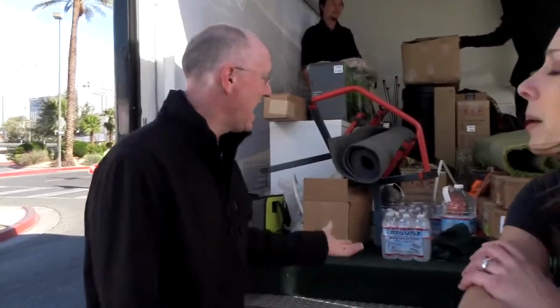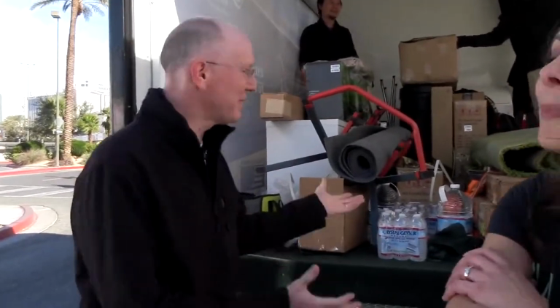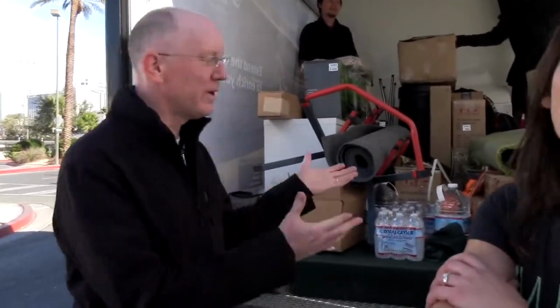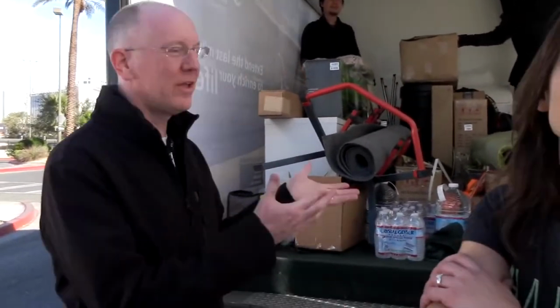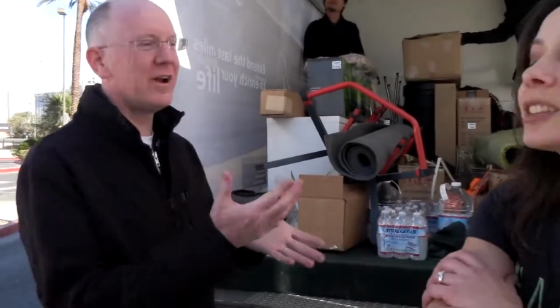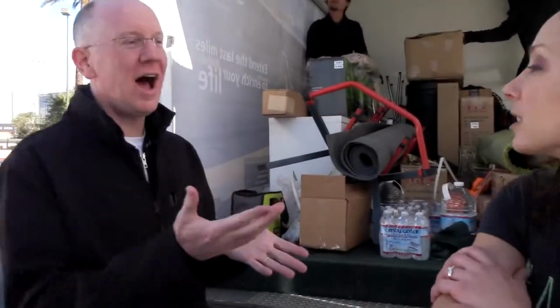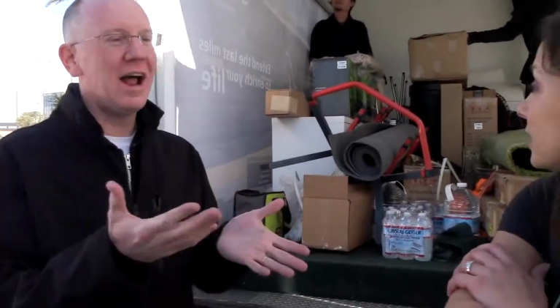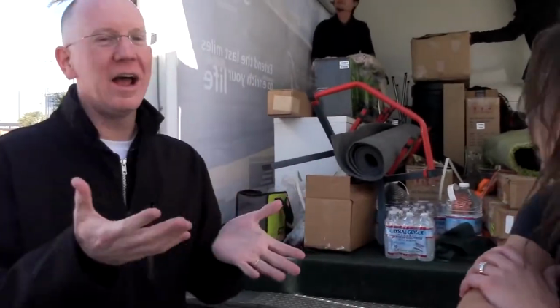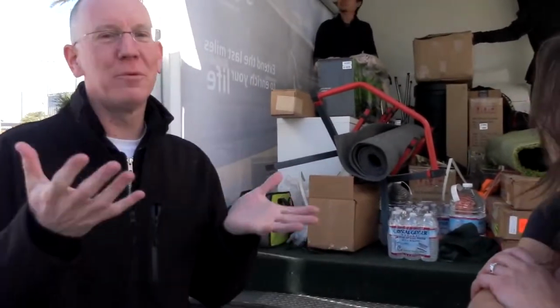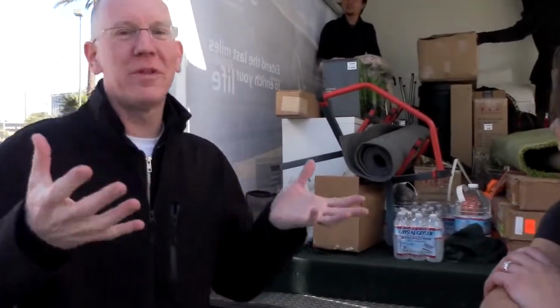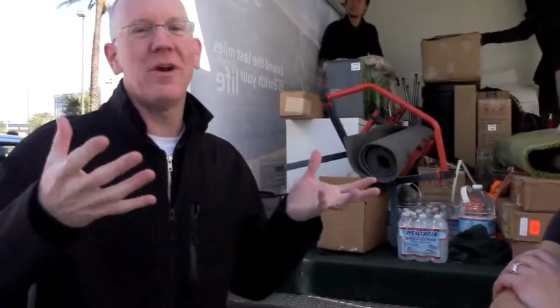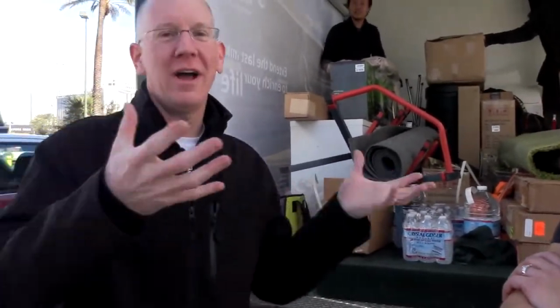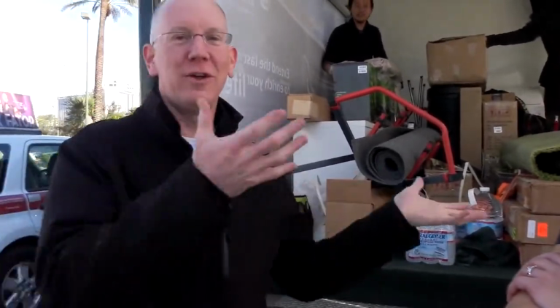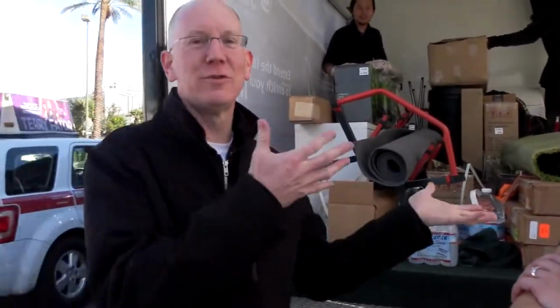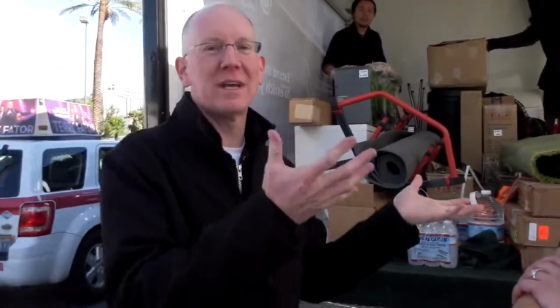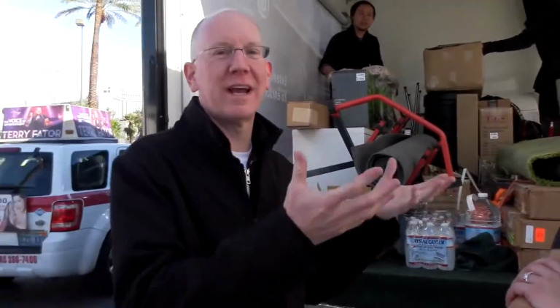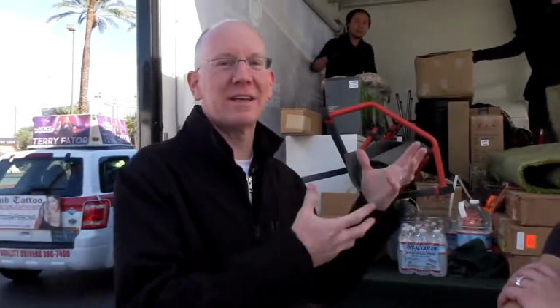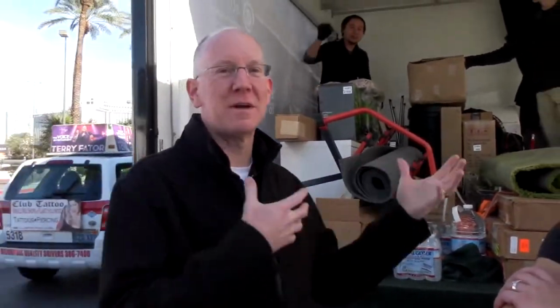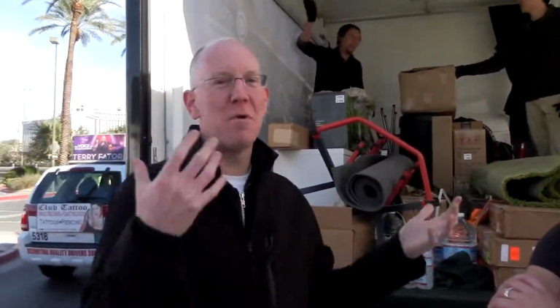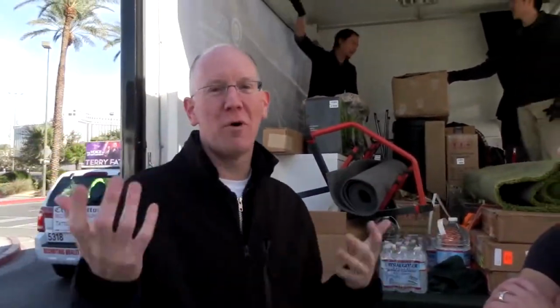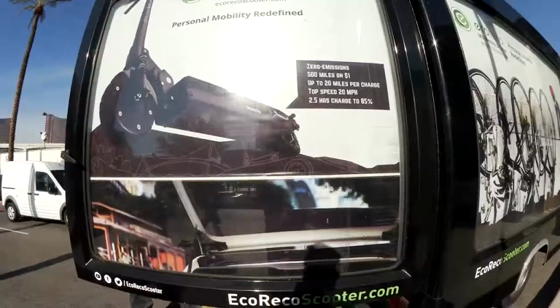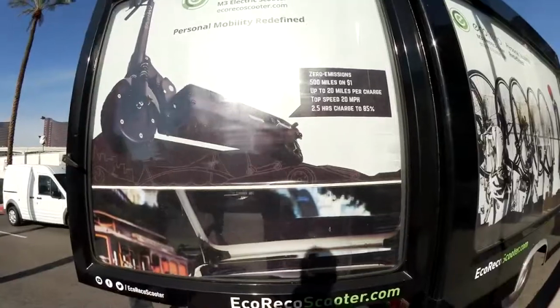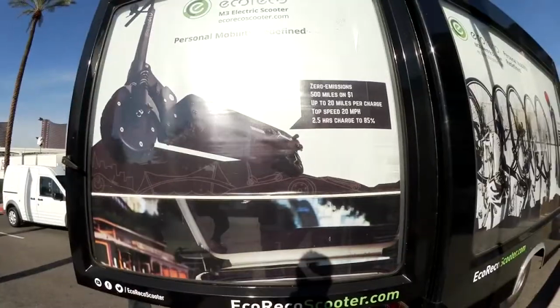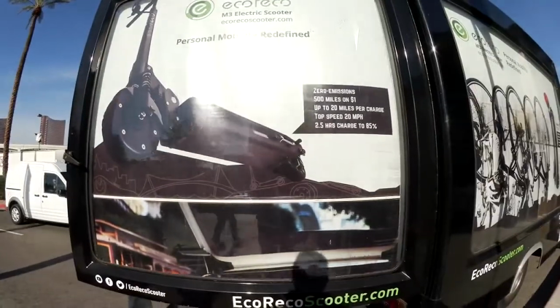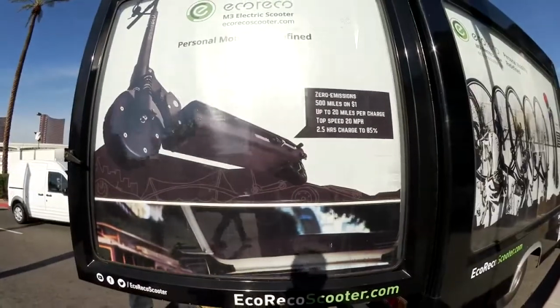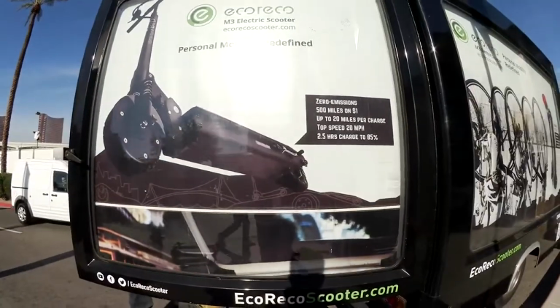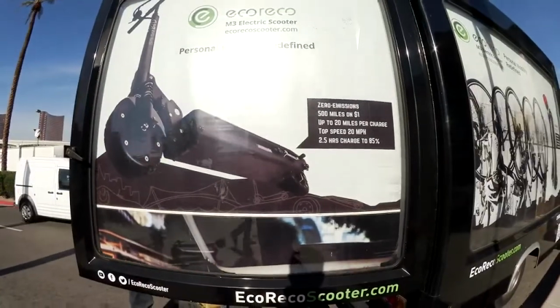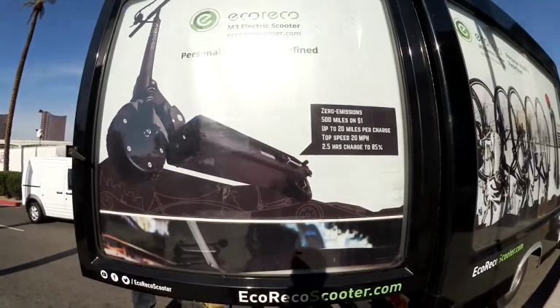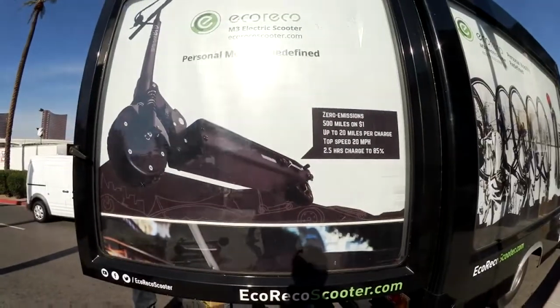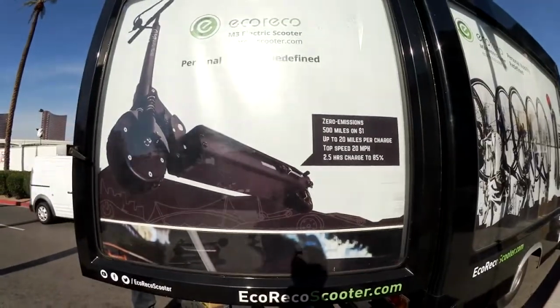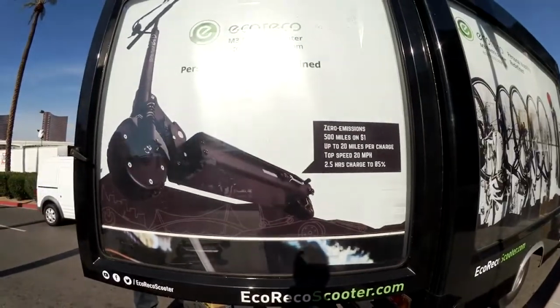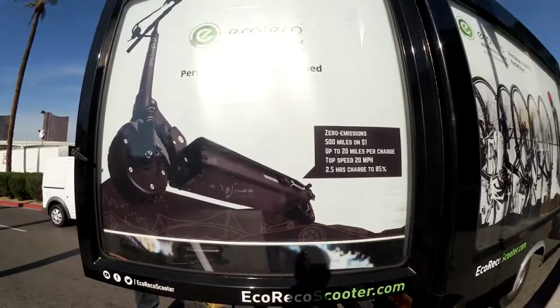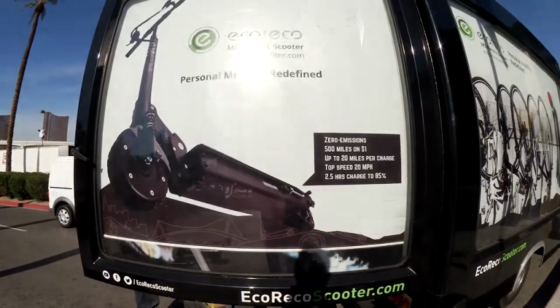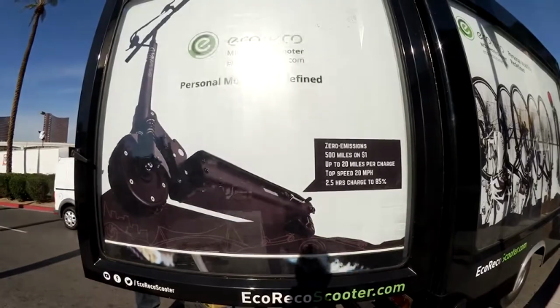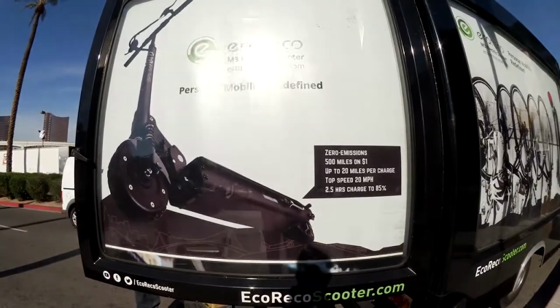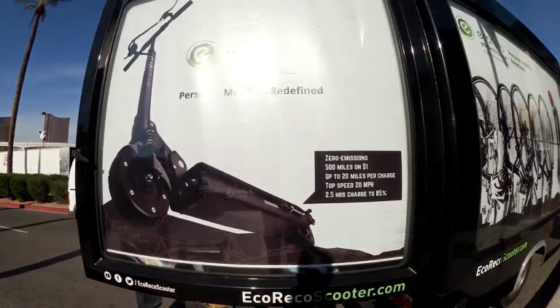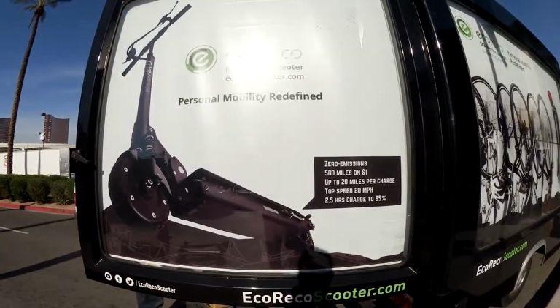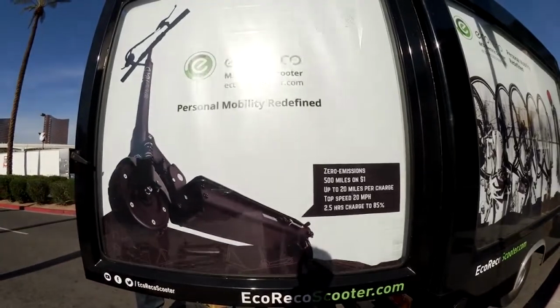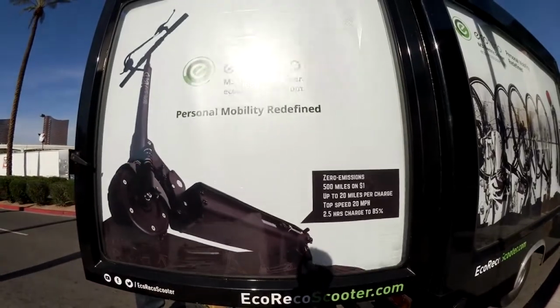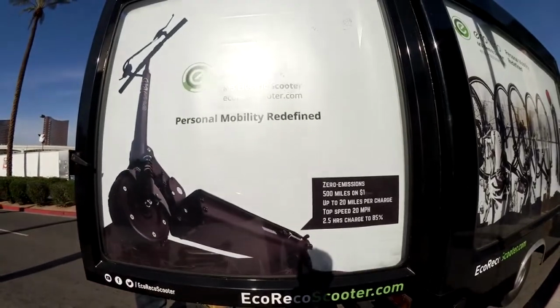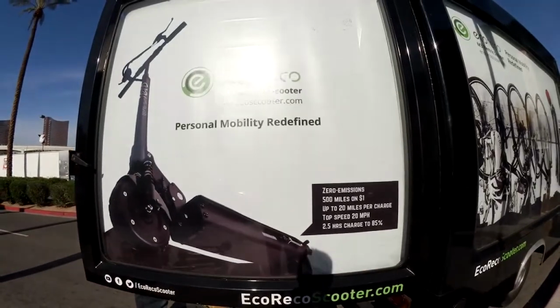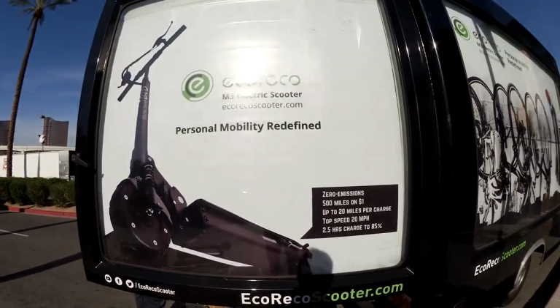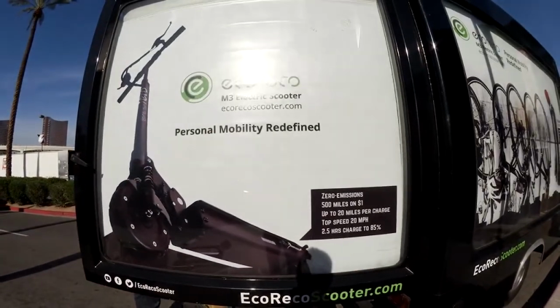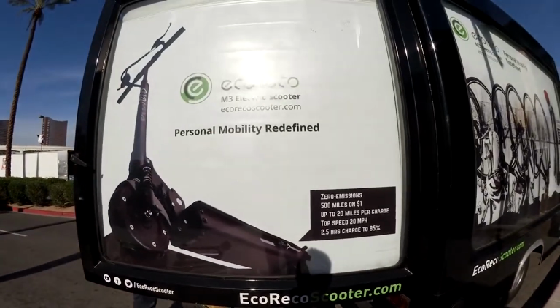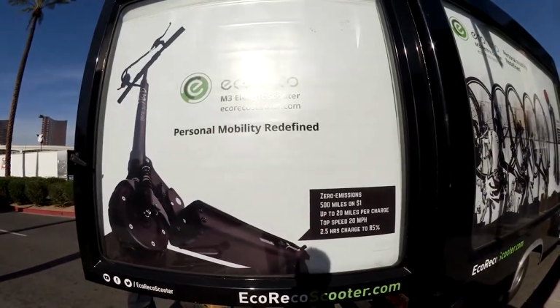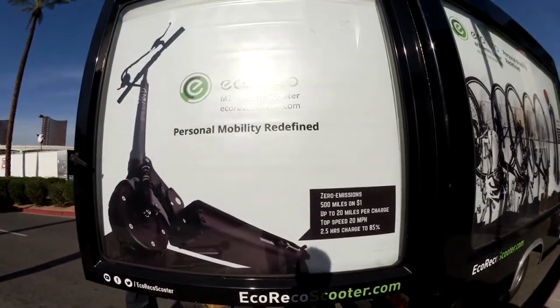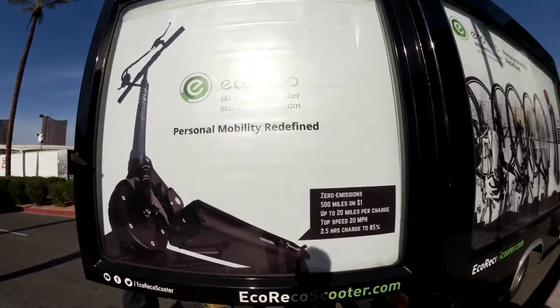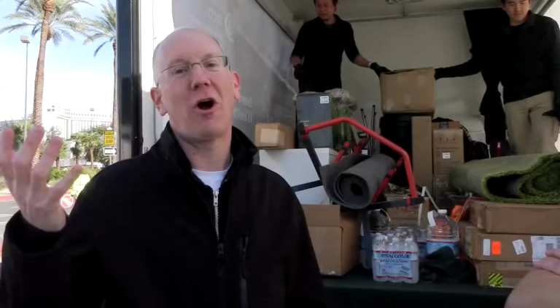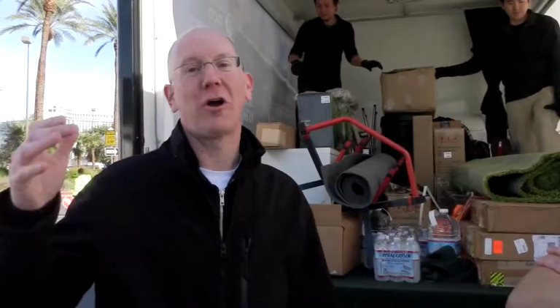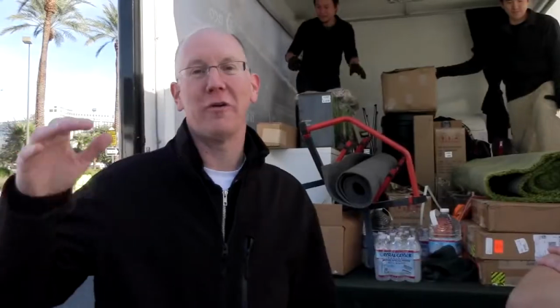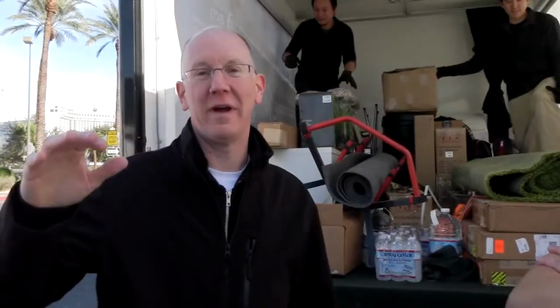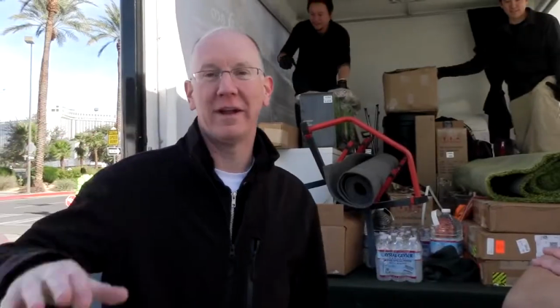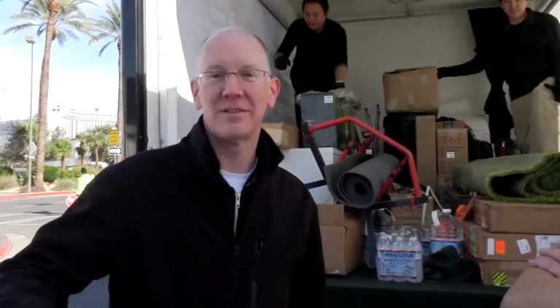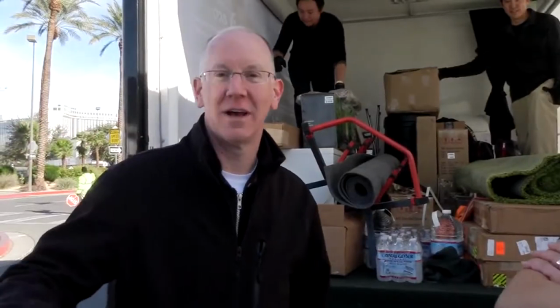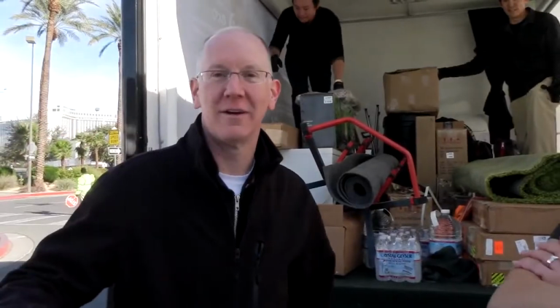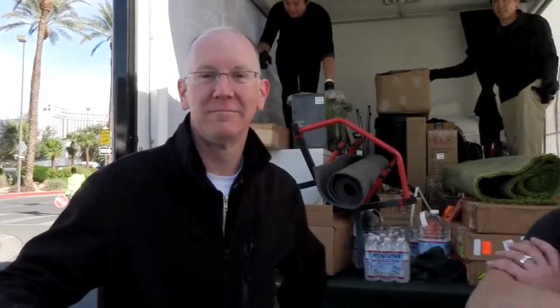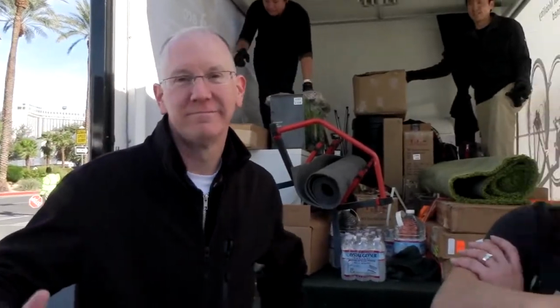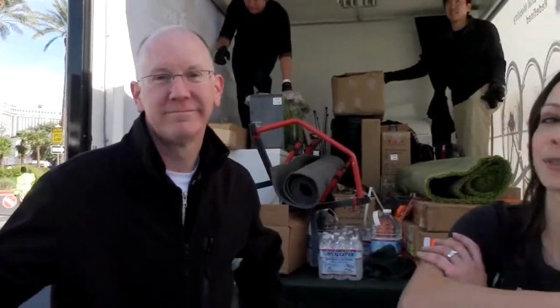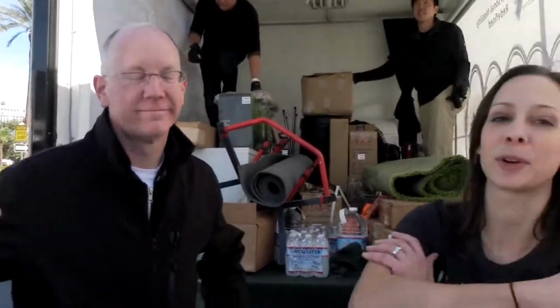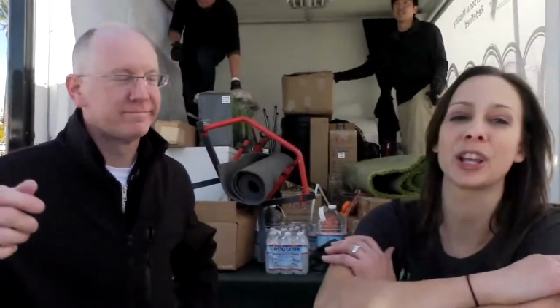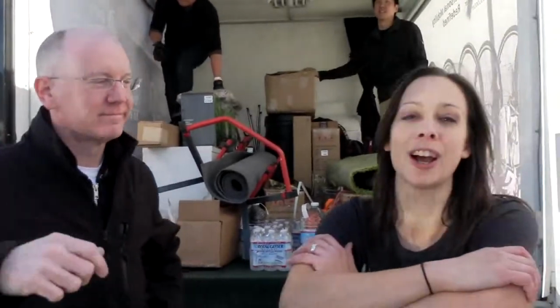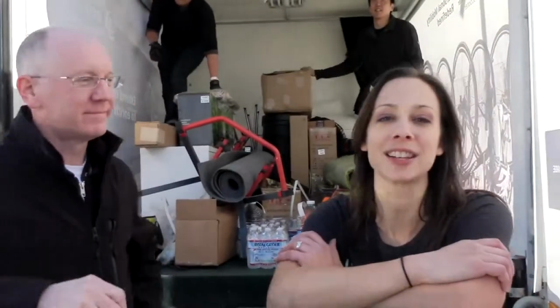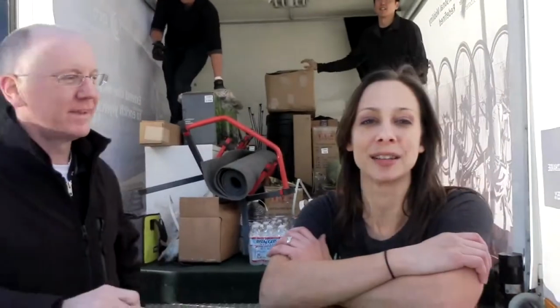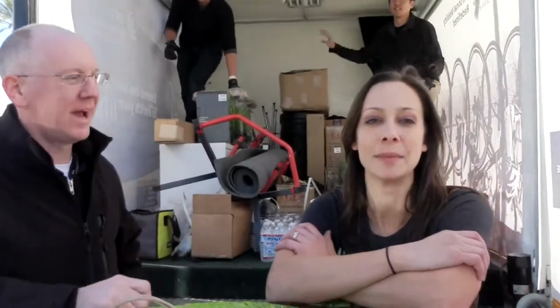And when they're not using it as a mobile billboard, they get to use it as an actual cargo van. It's pretty awesome.